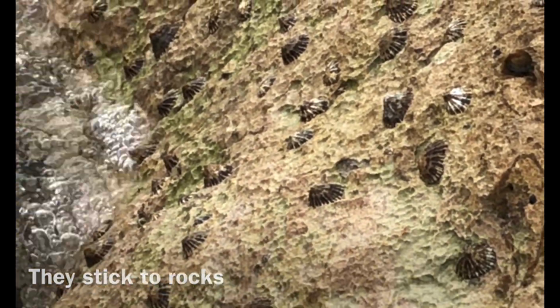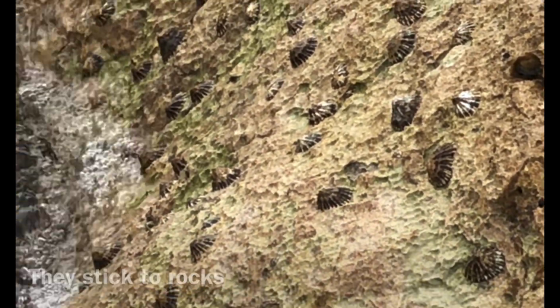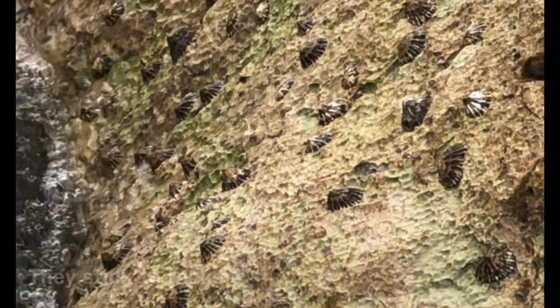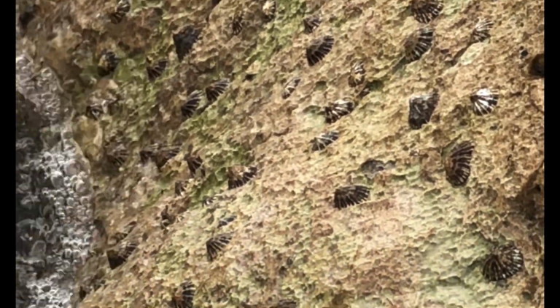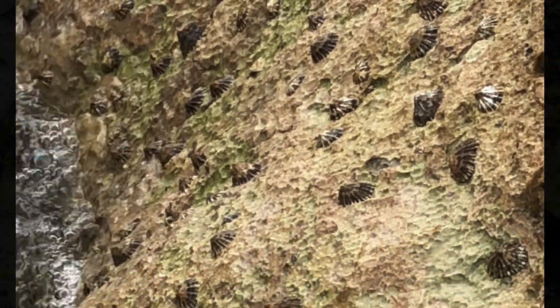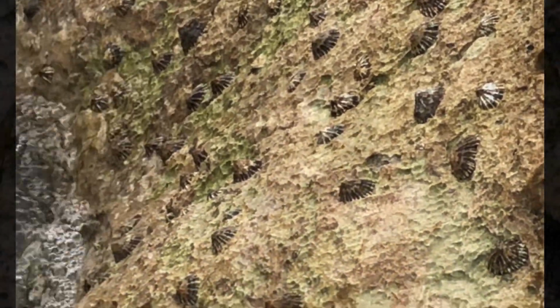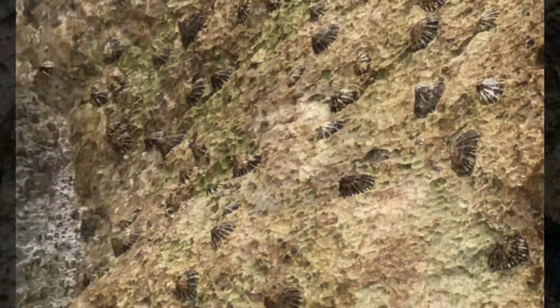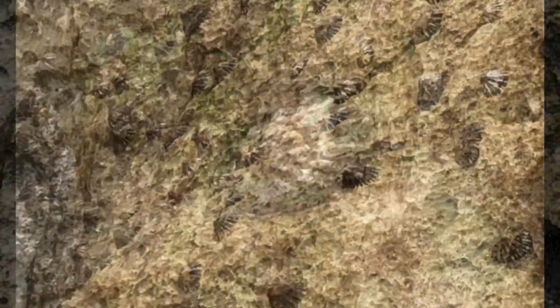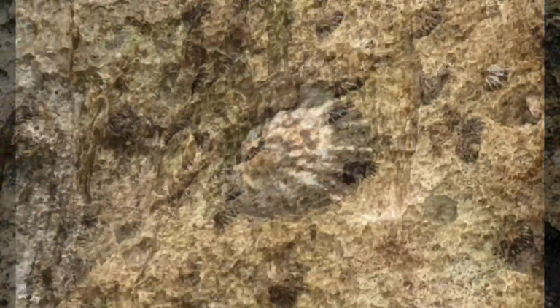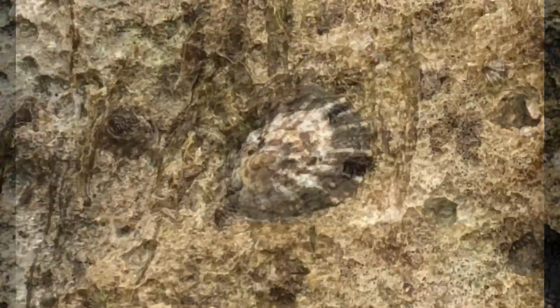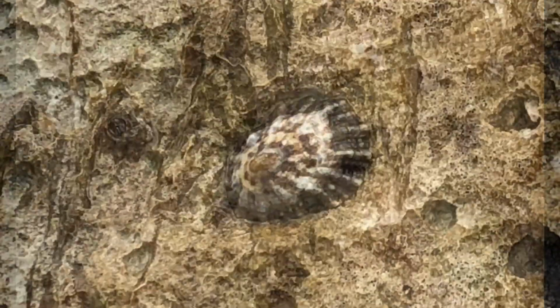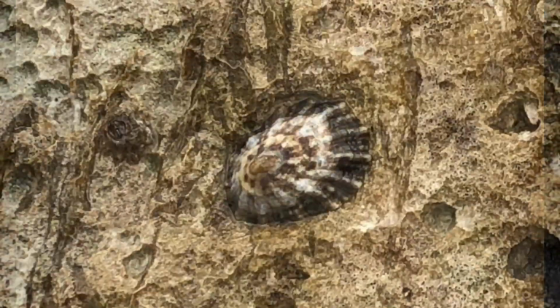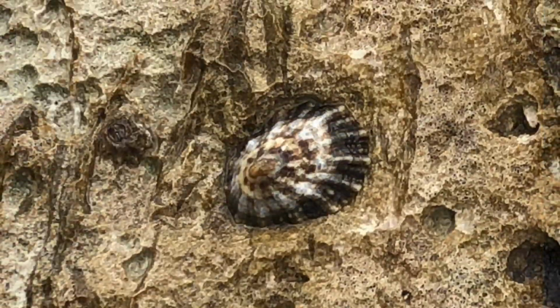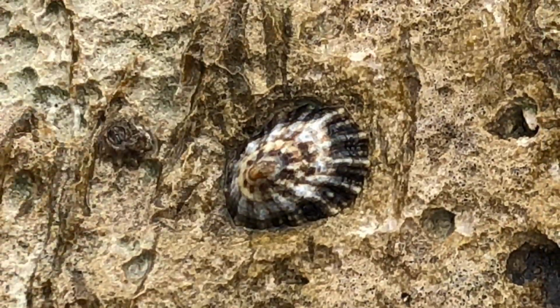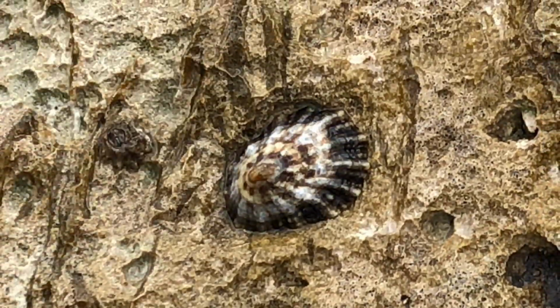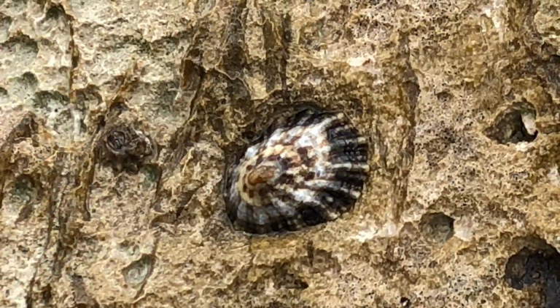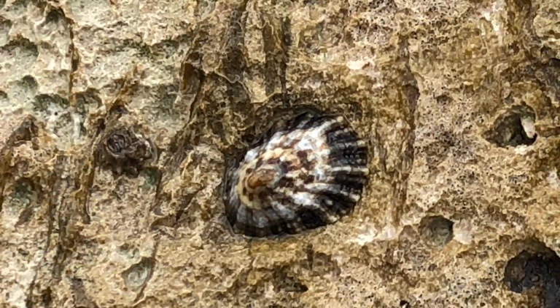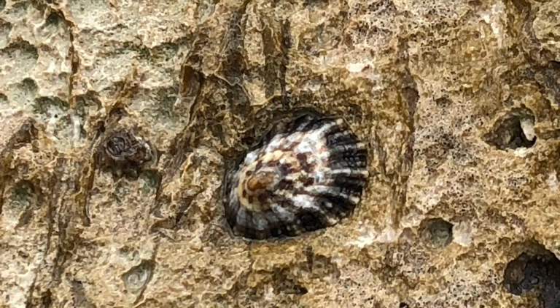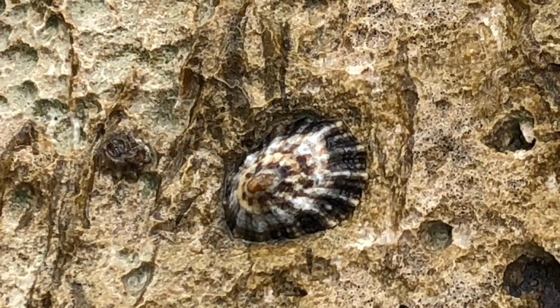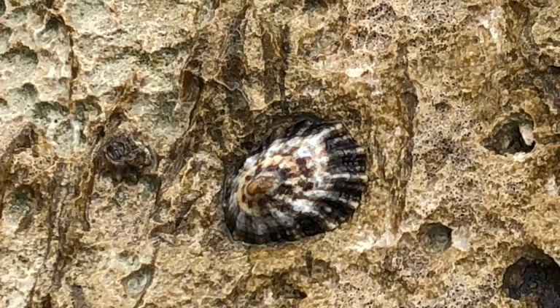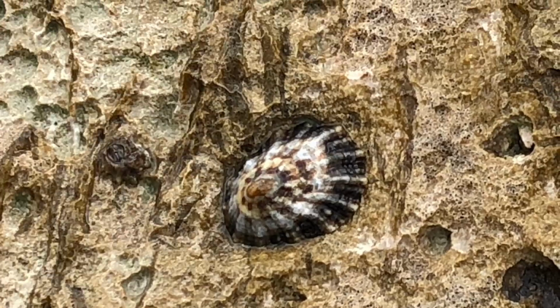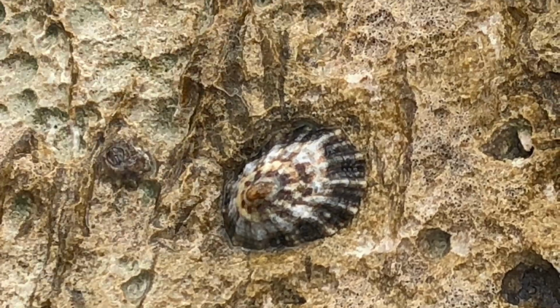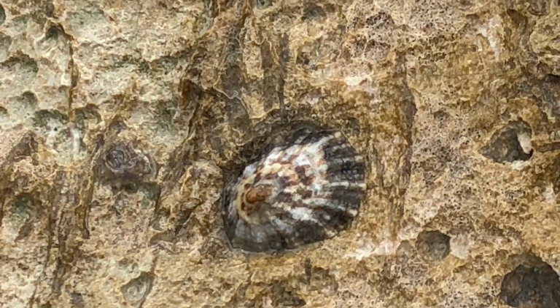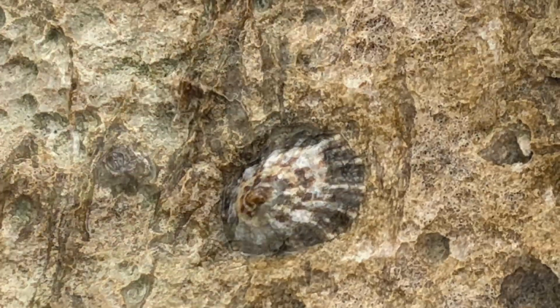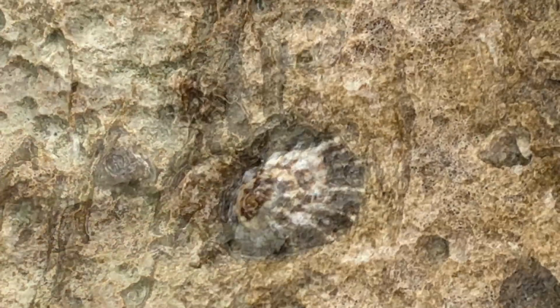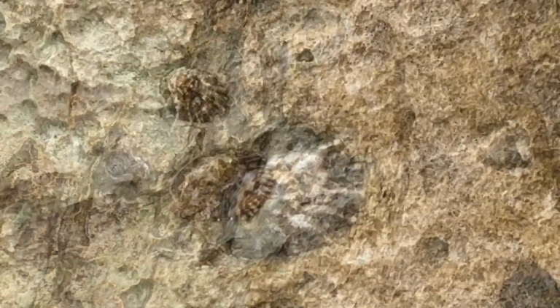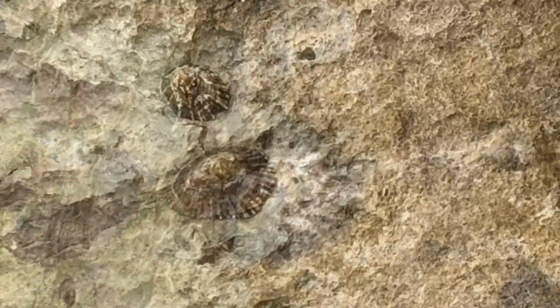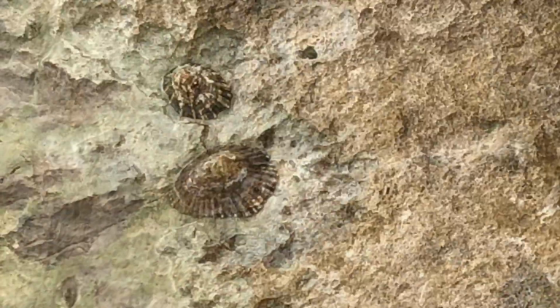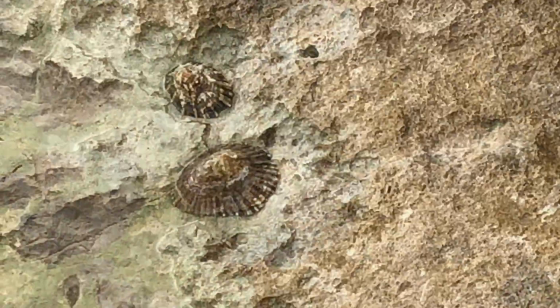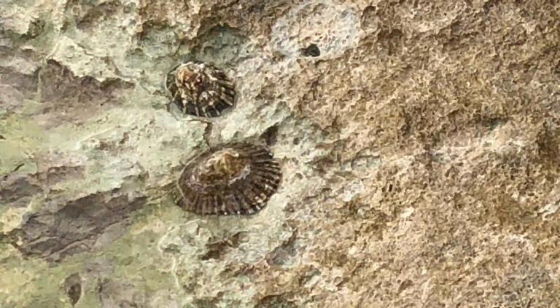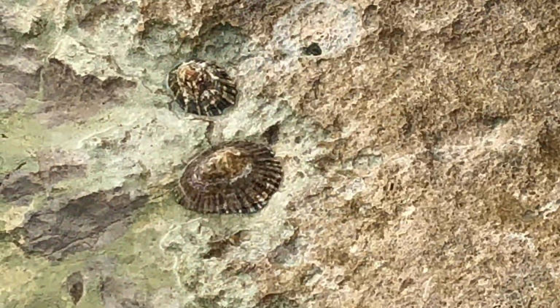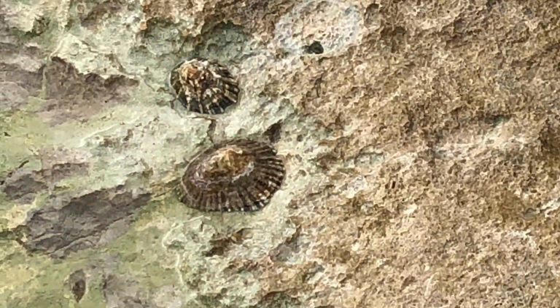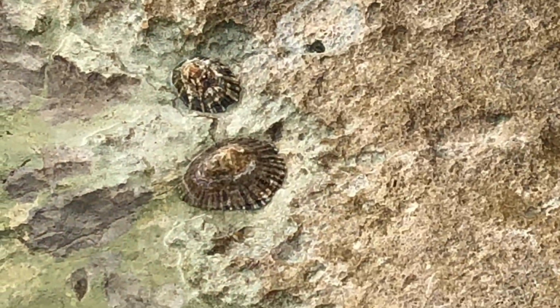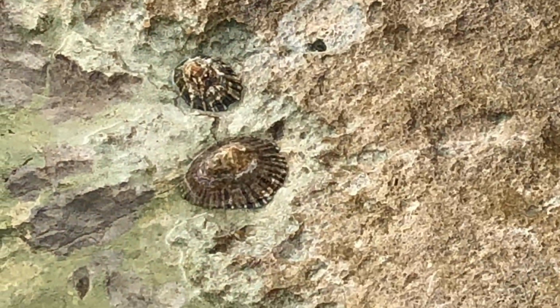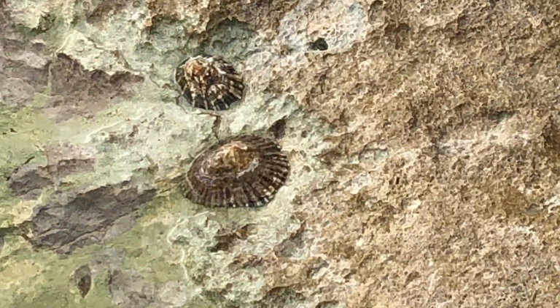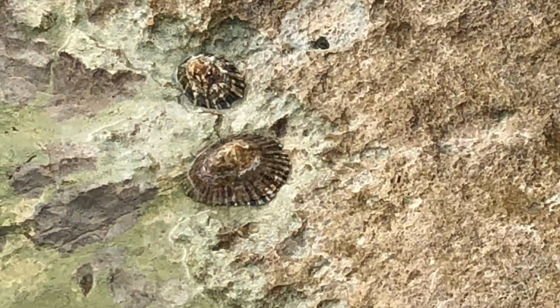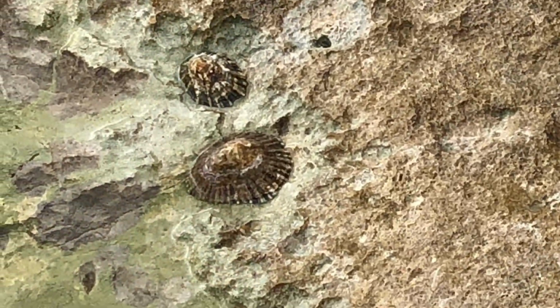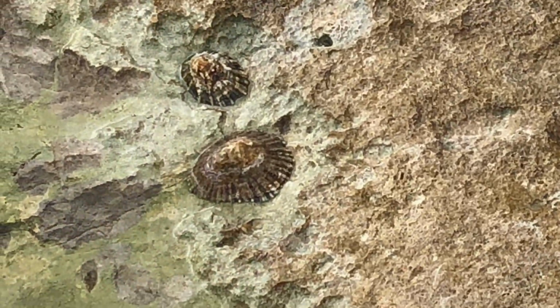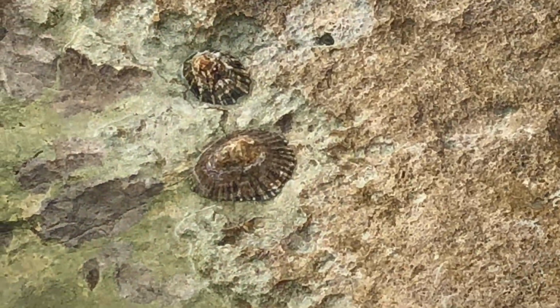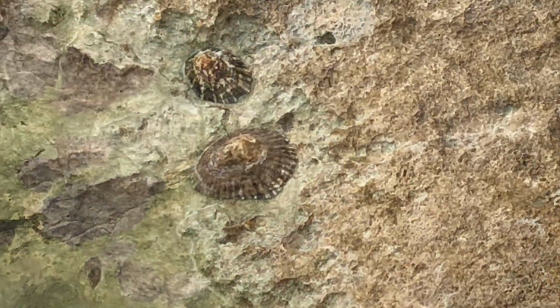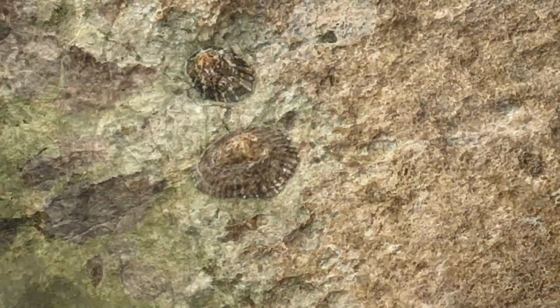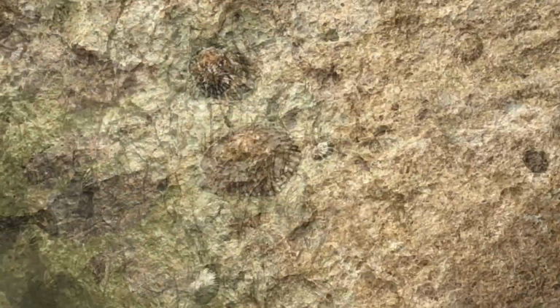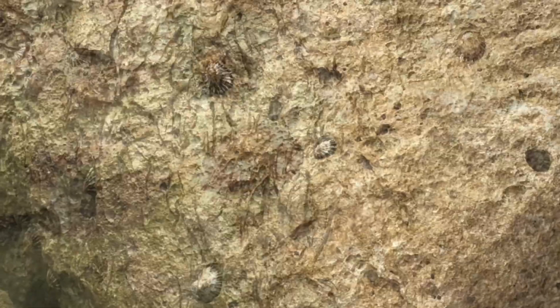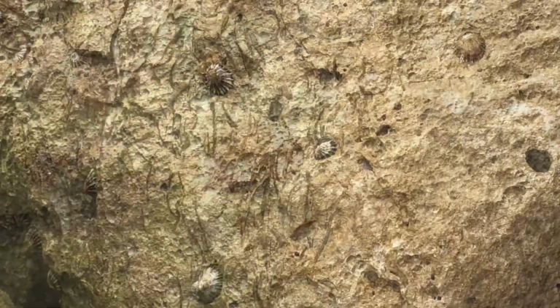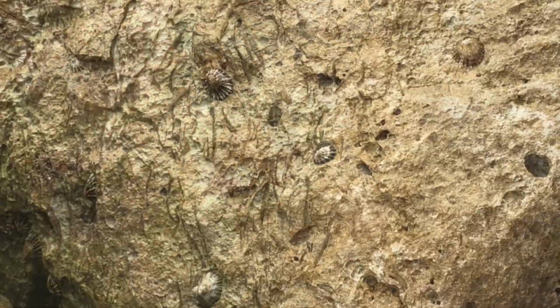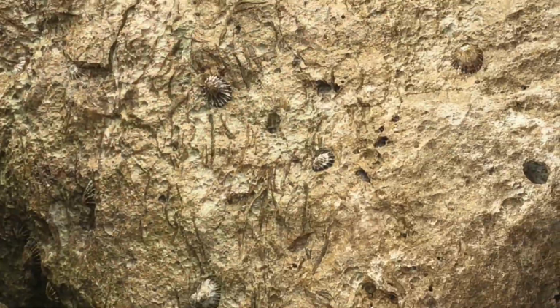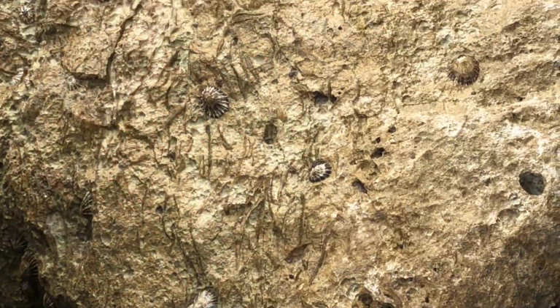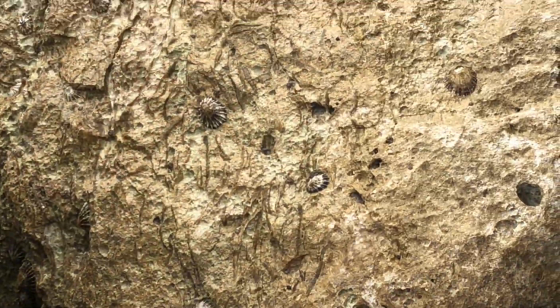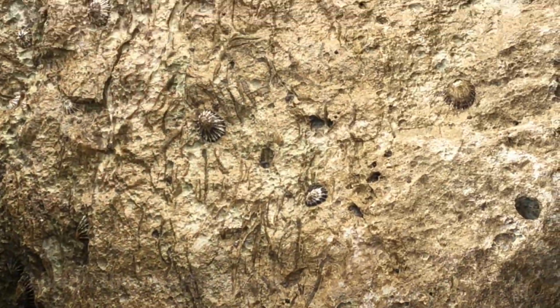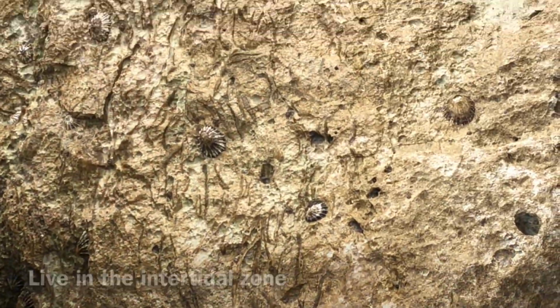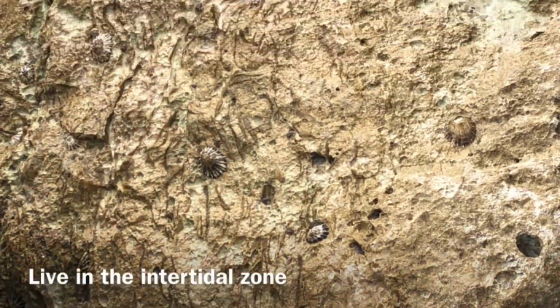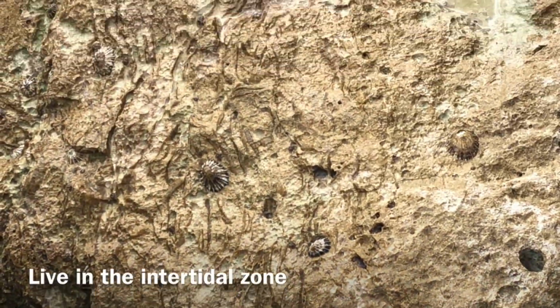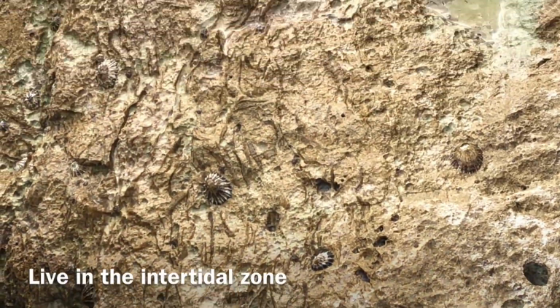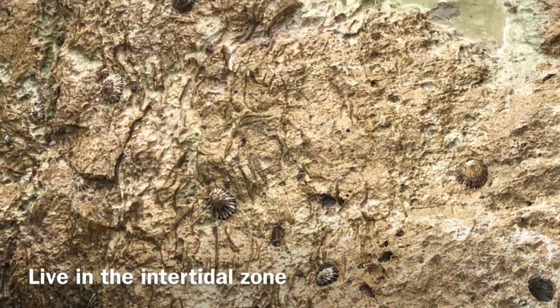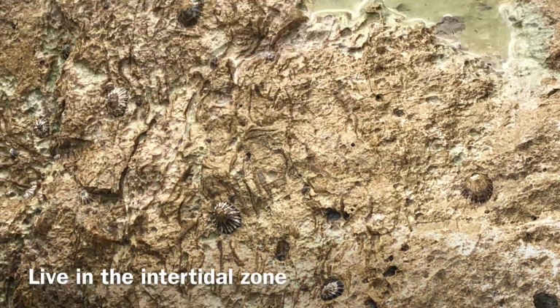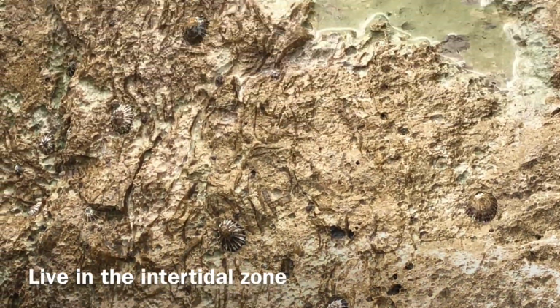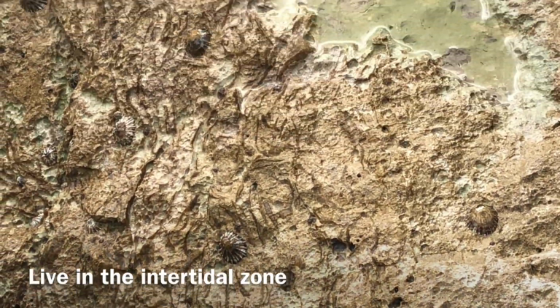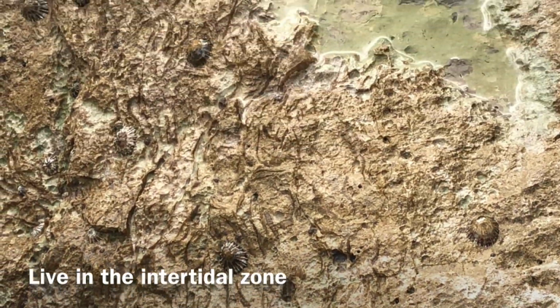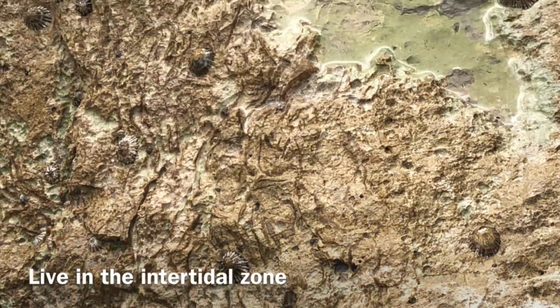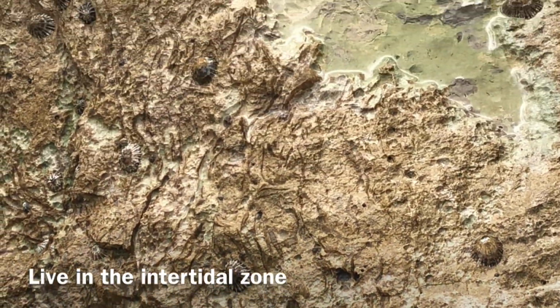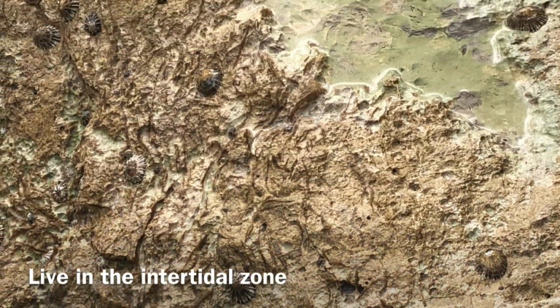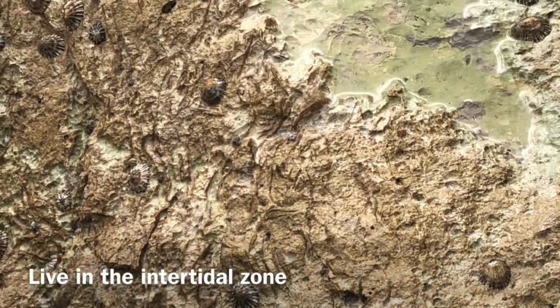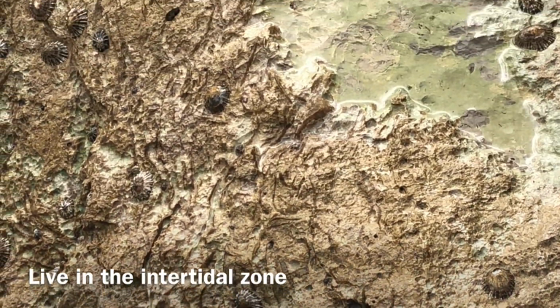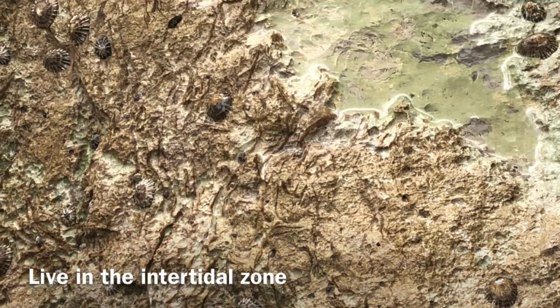Limpets live in the intertidal zone, which is part of the beach that is covered by water at high tides and exposed at low tide.